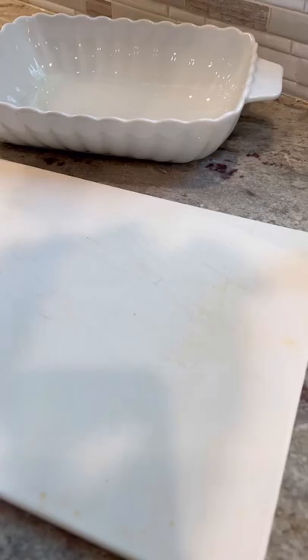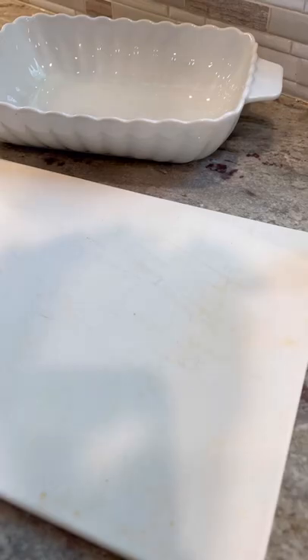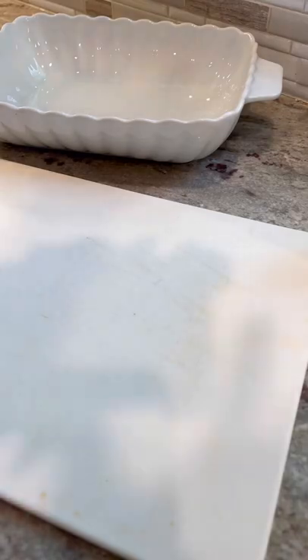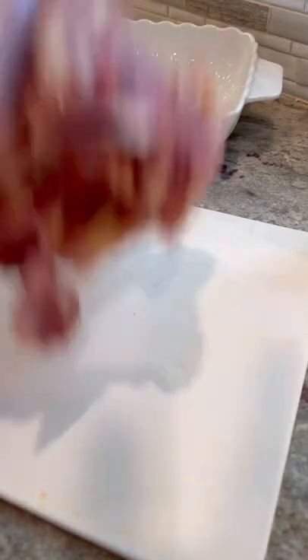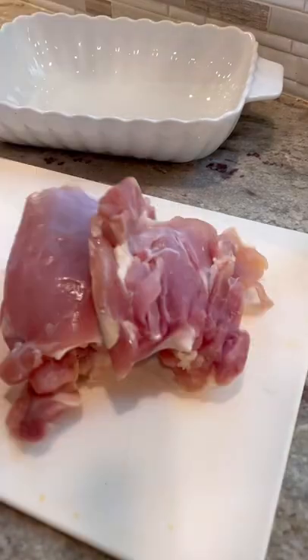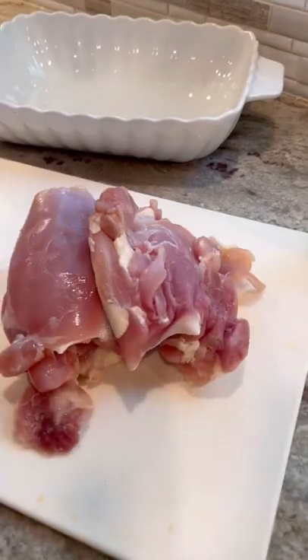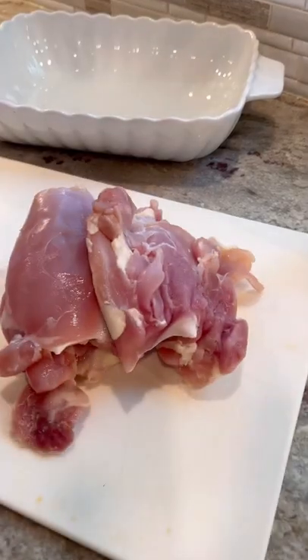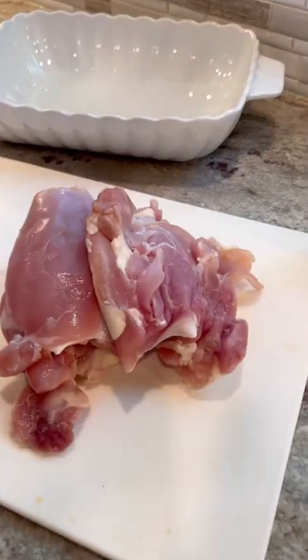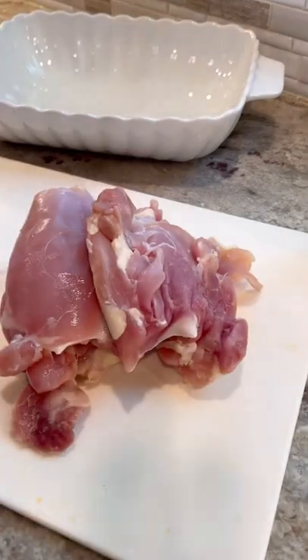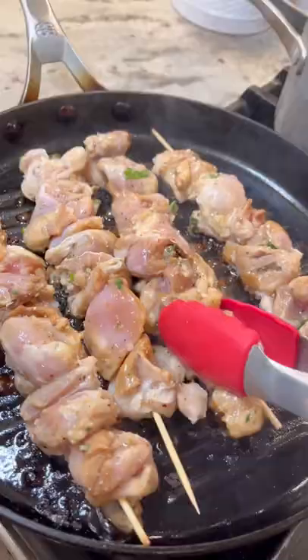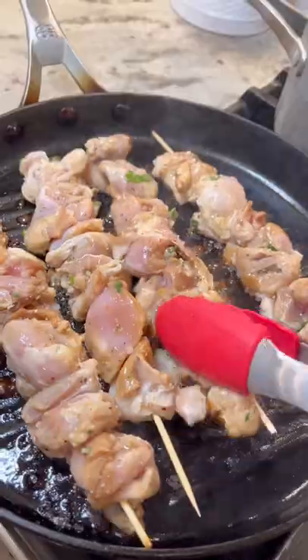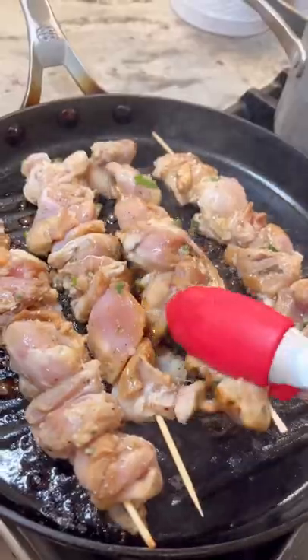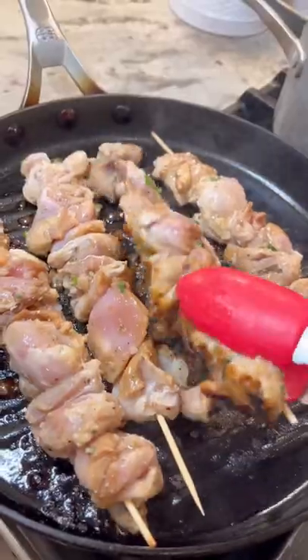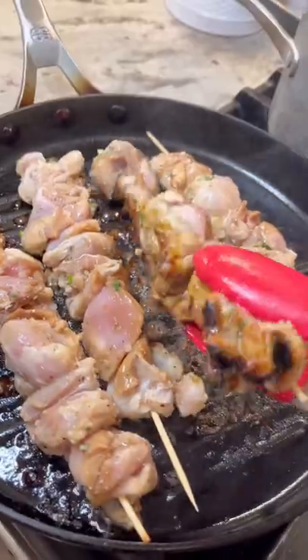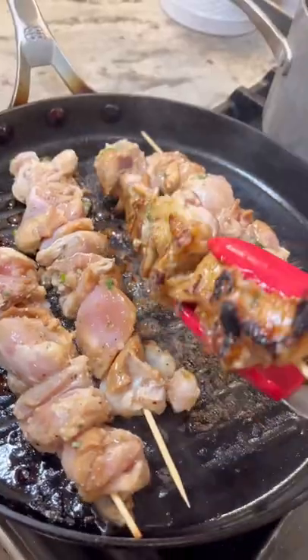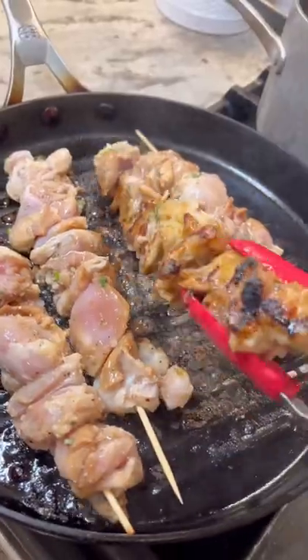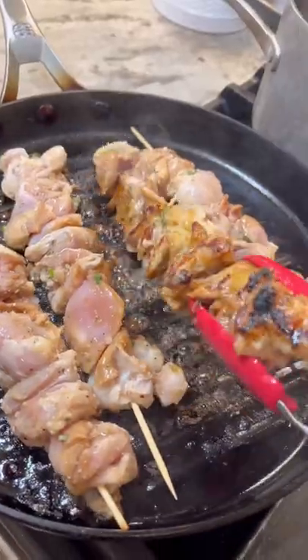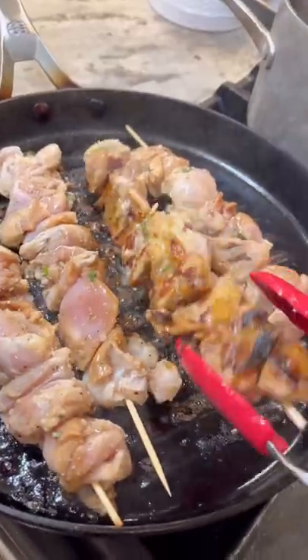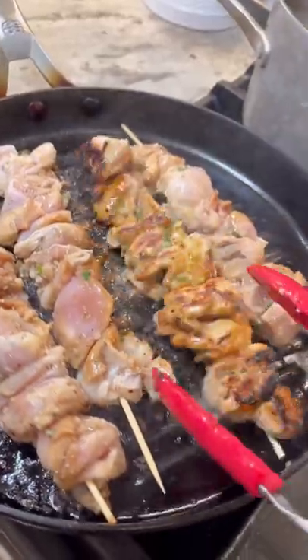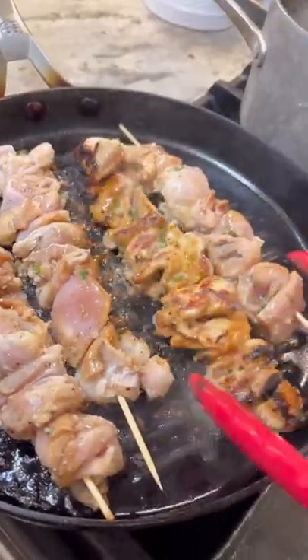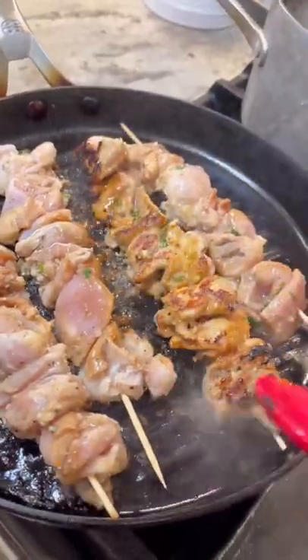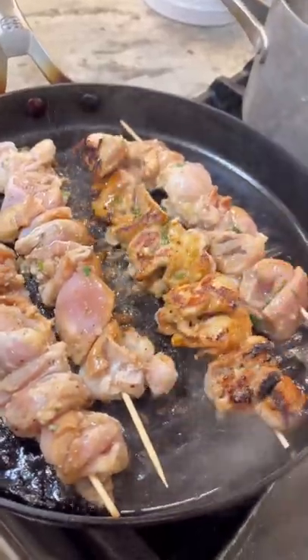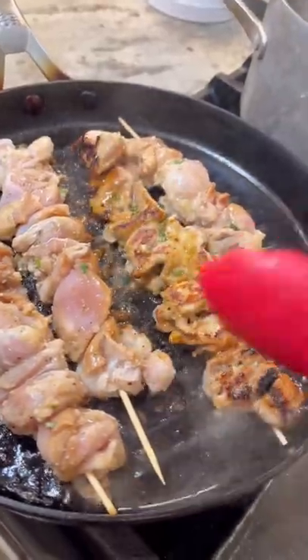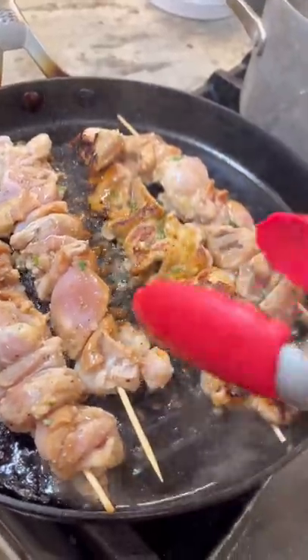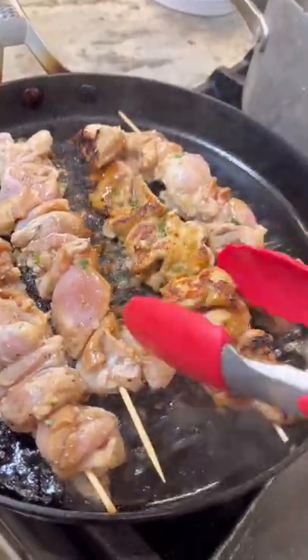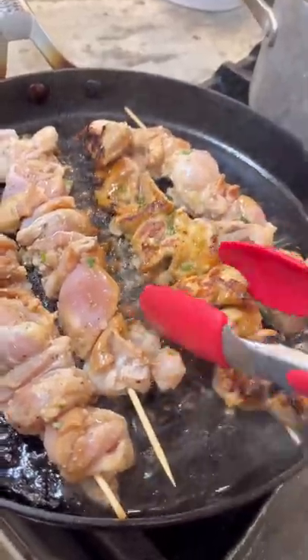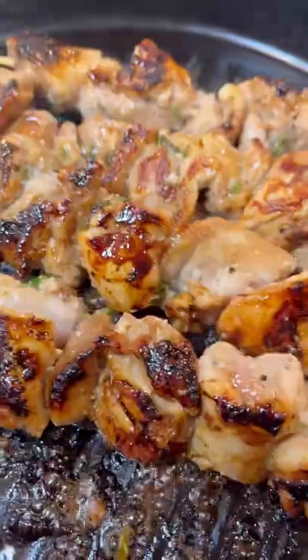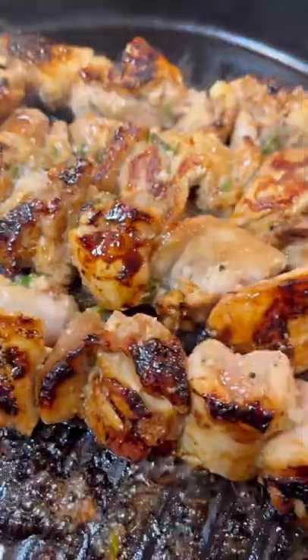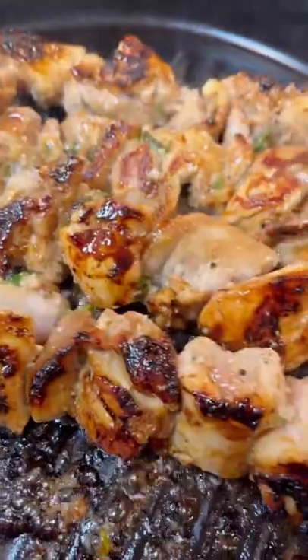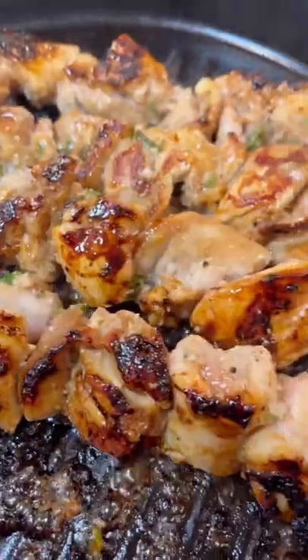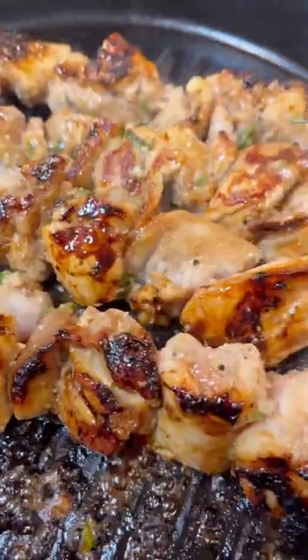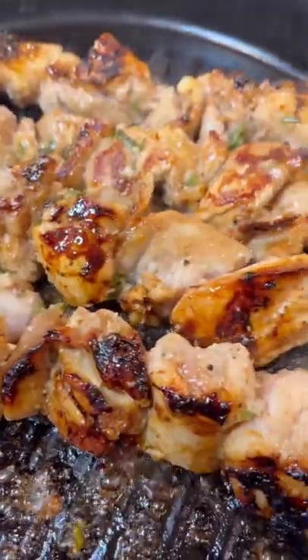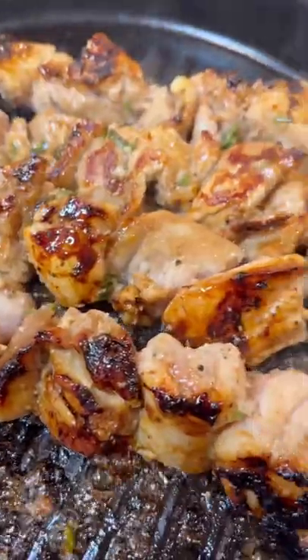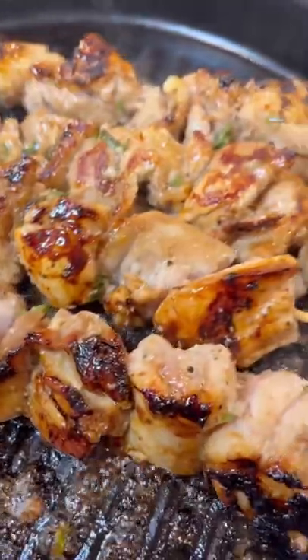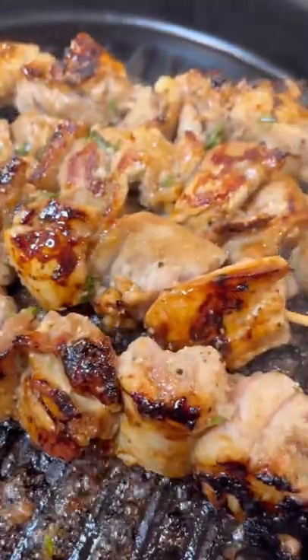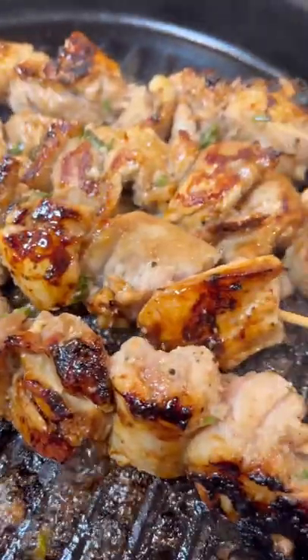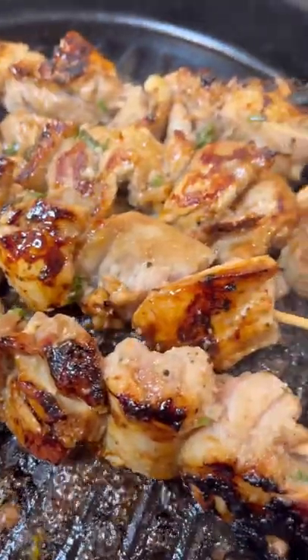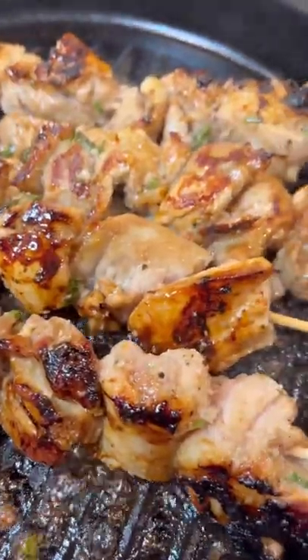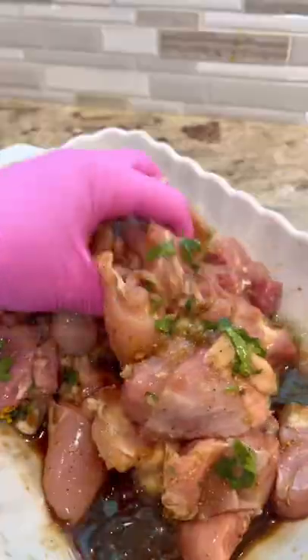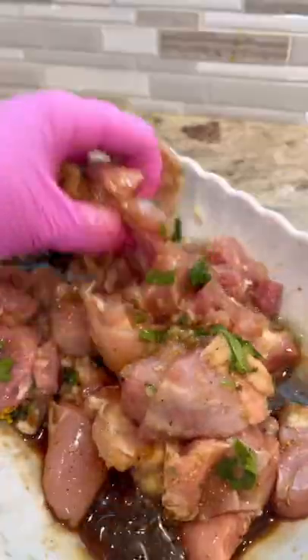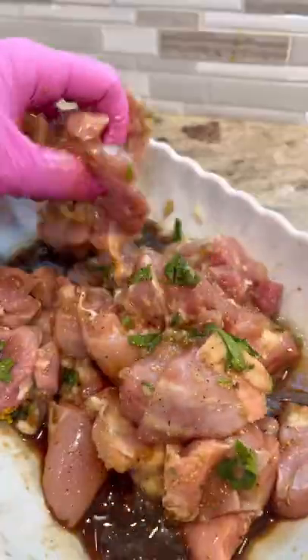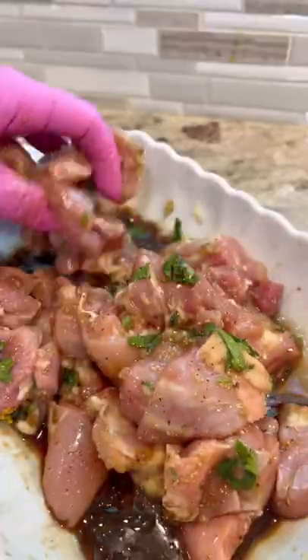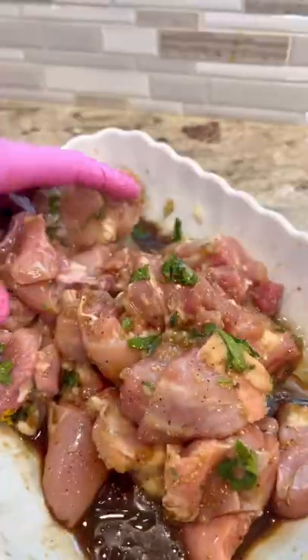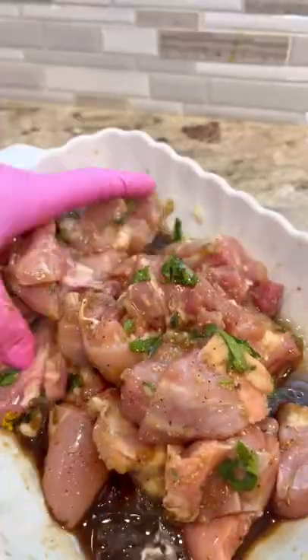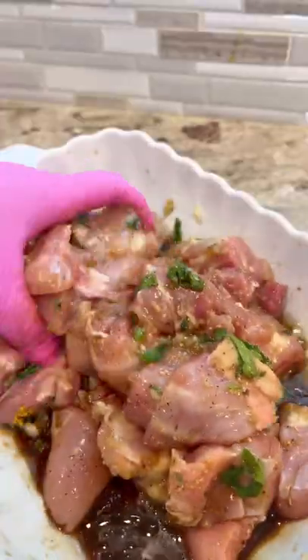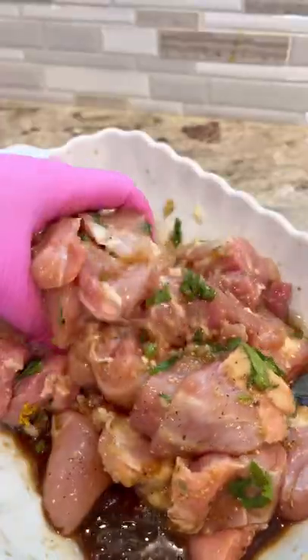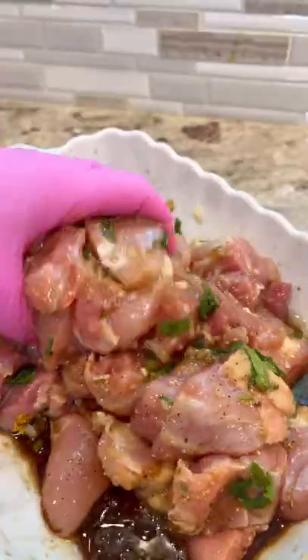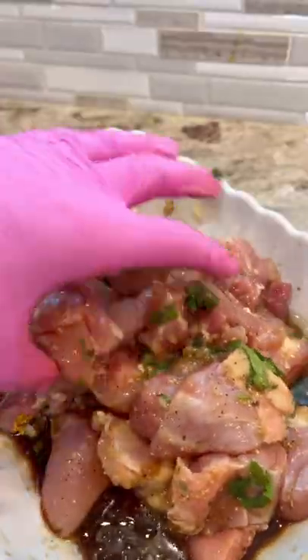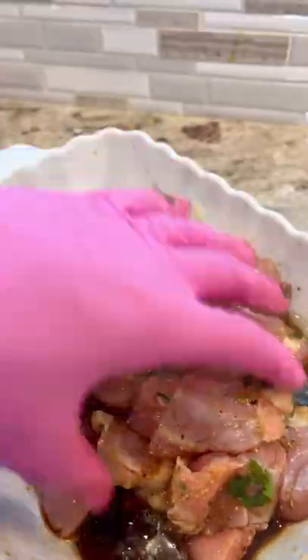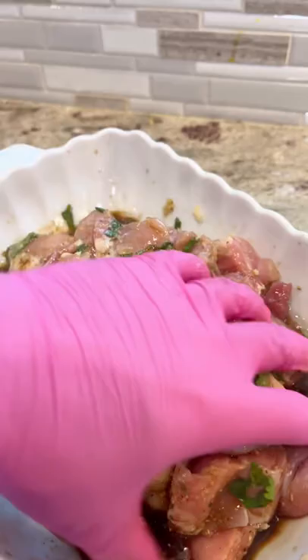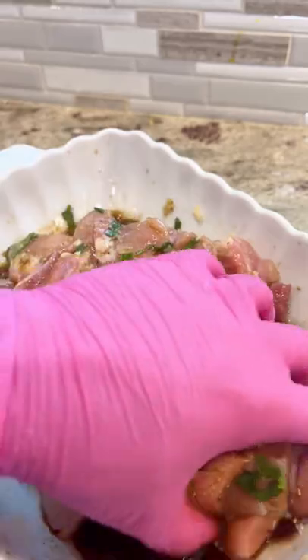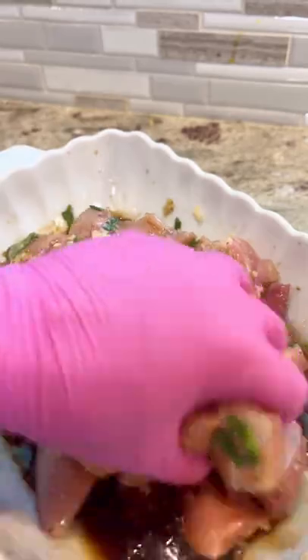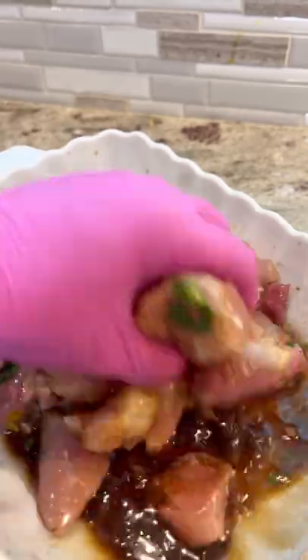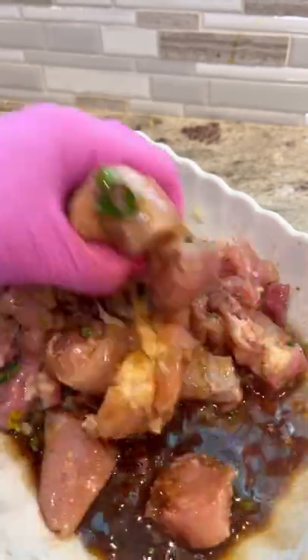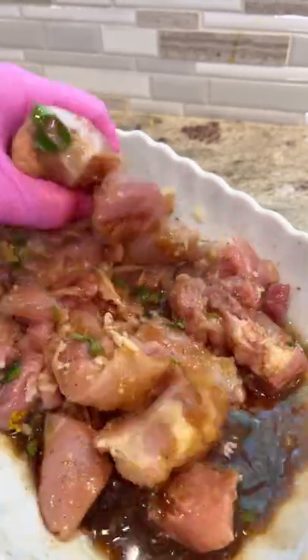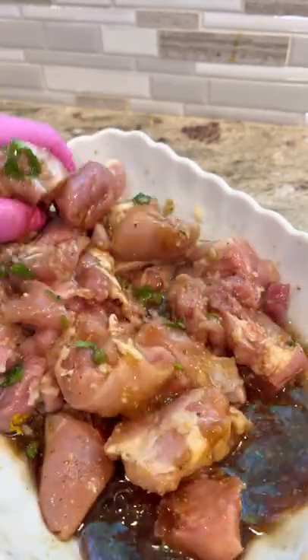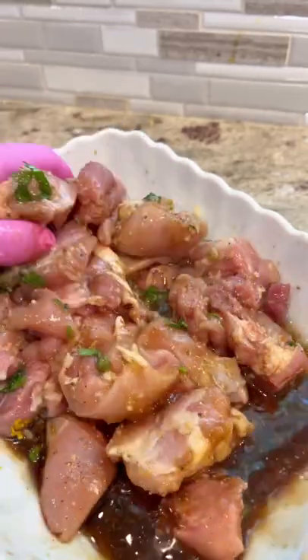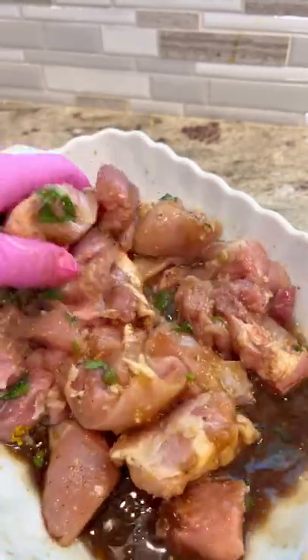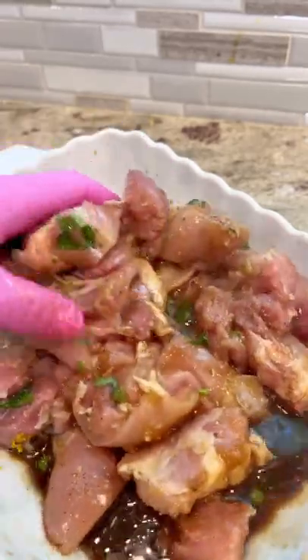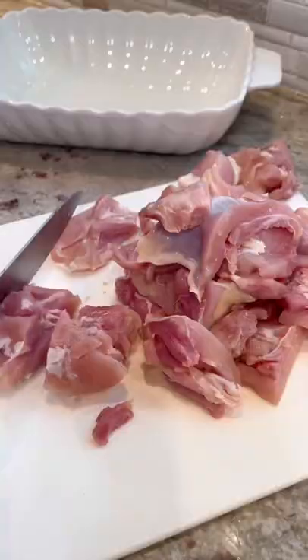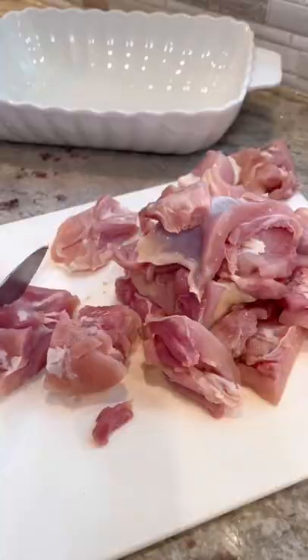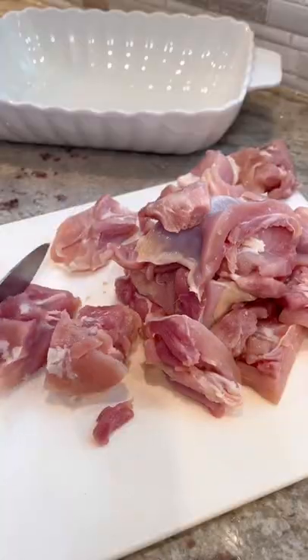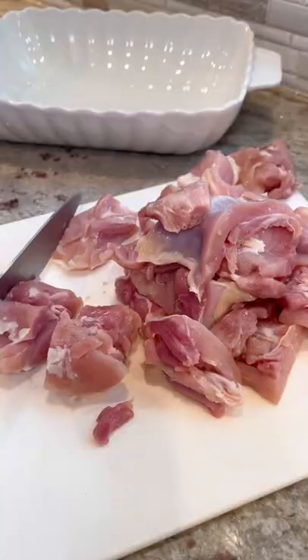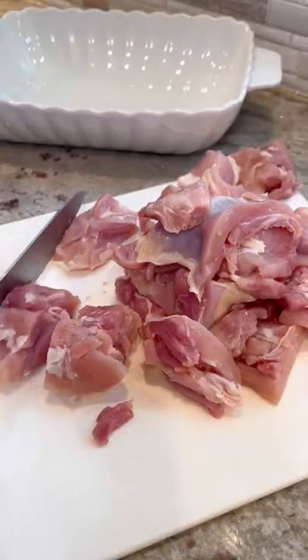I have the best chicken thigh marinade for you. It's juicy, it's flavorful, and it's super easy to make. Let me show you how to do it.